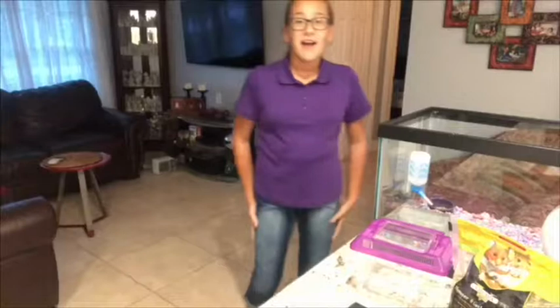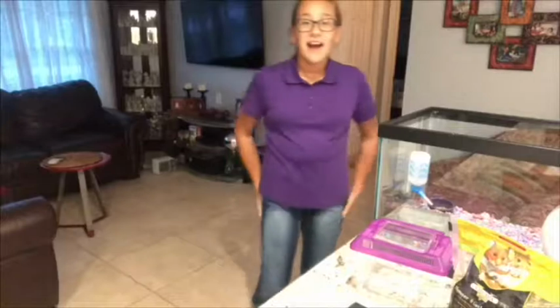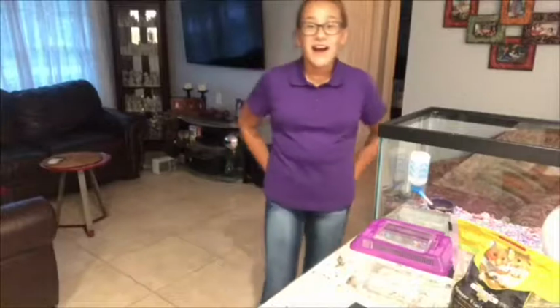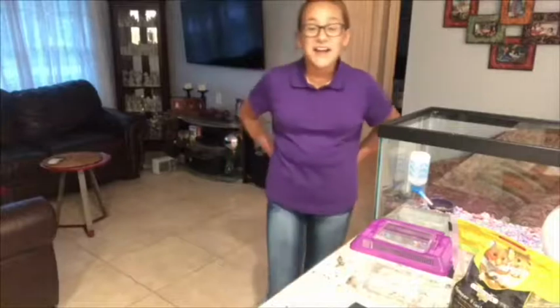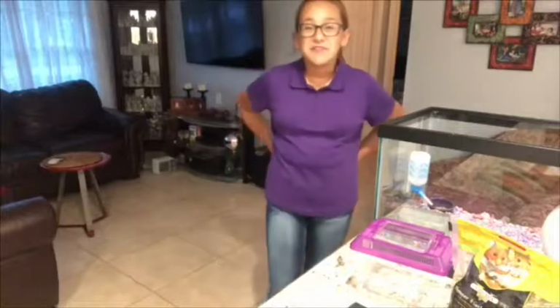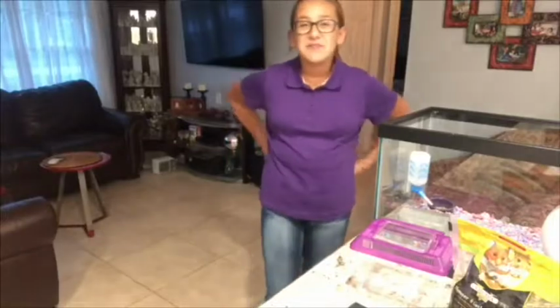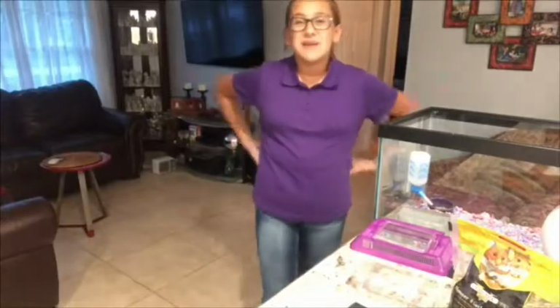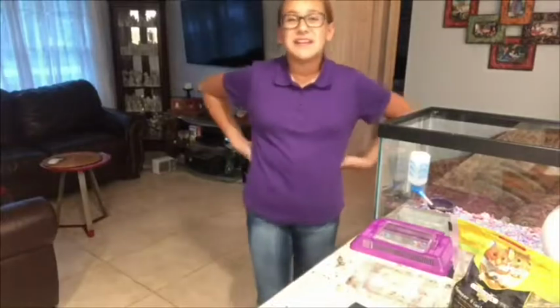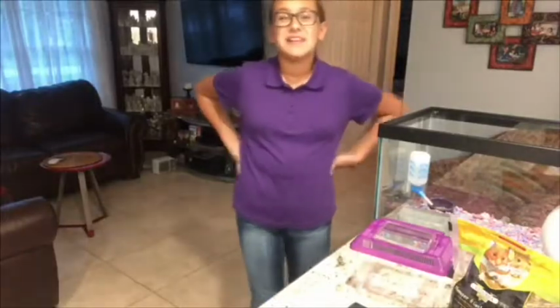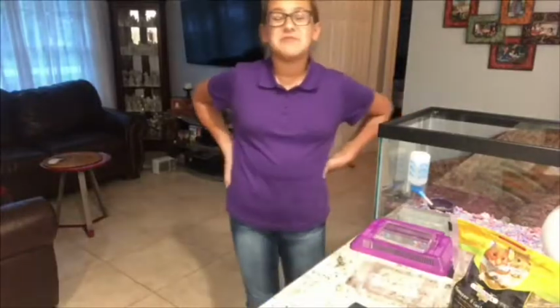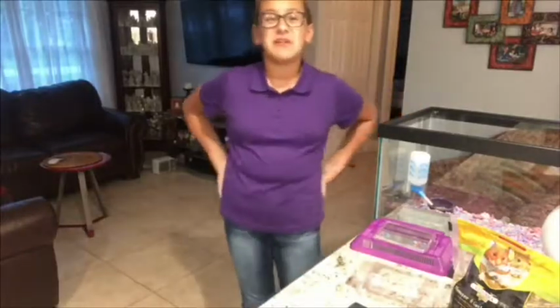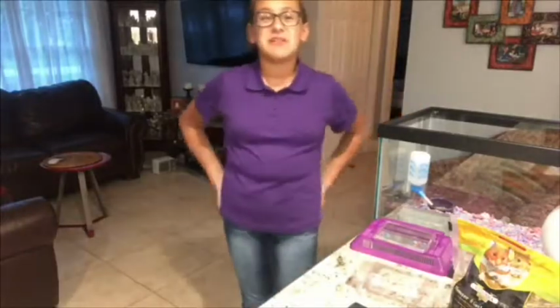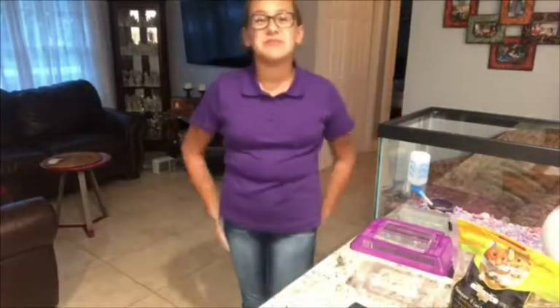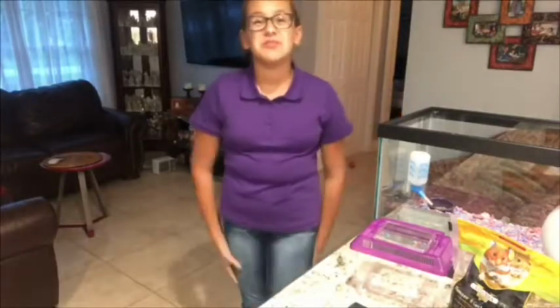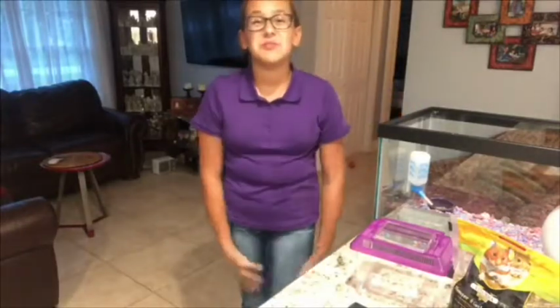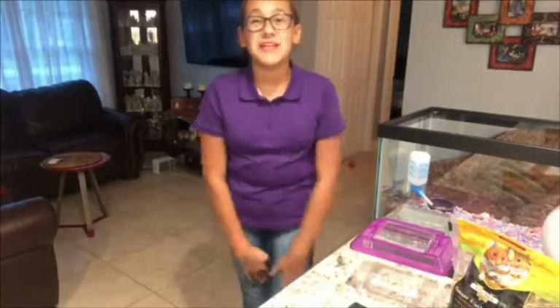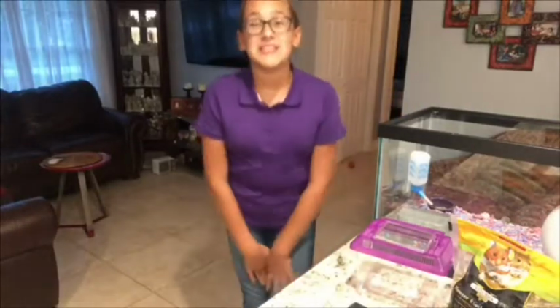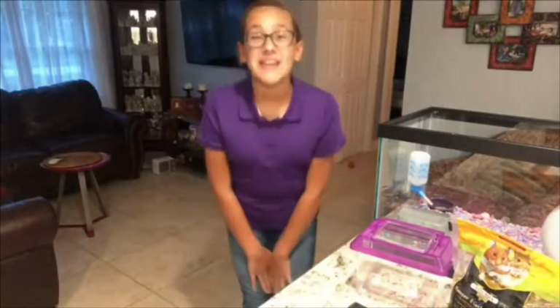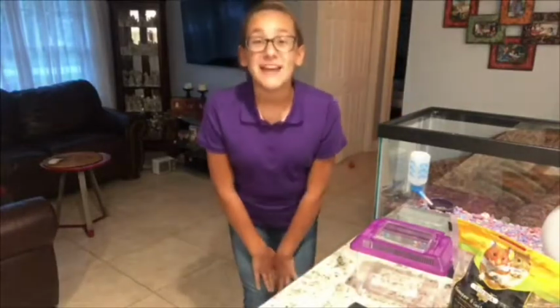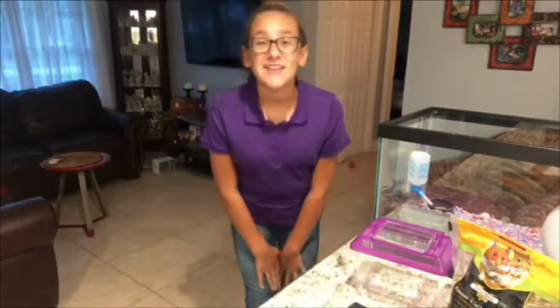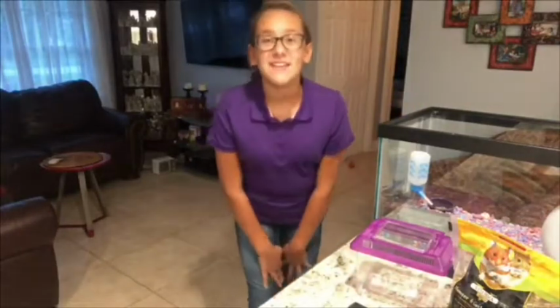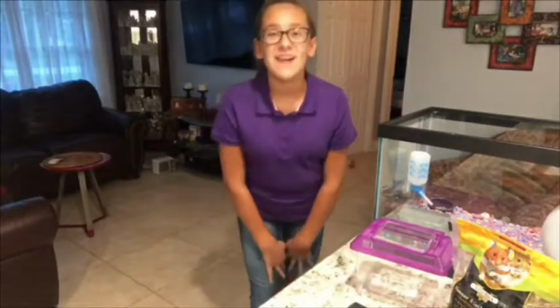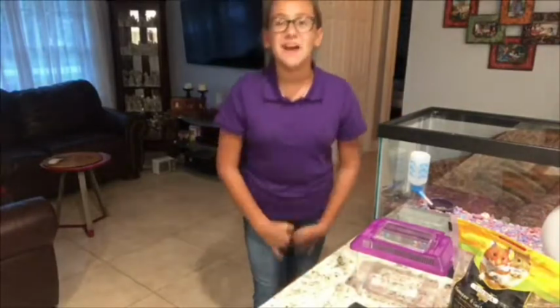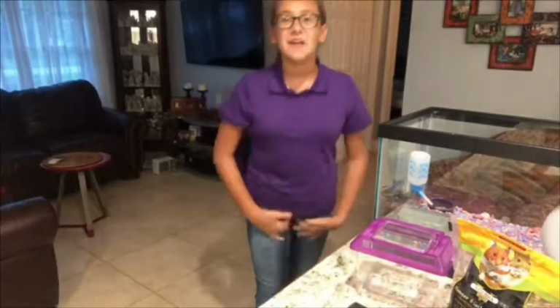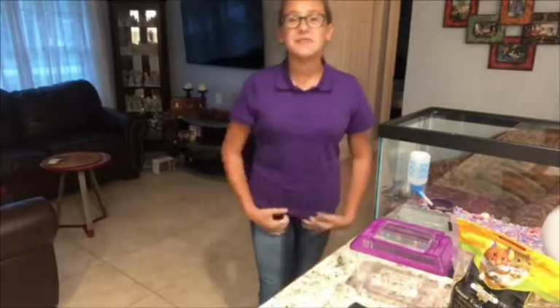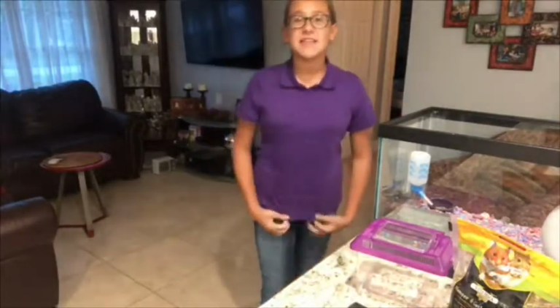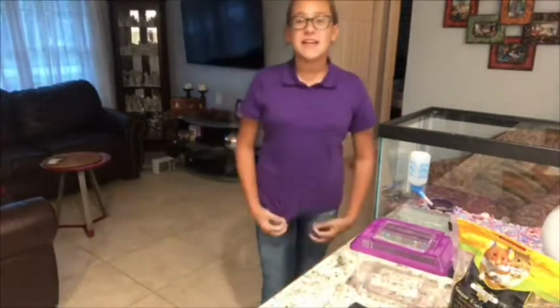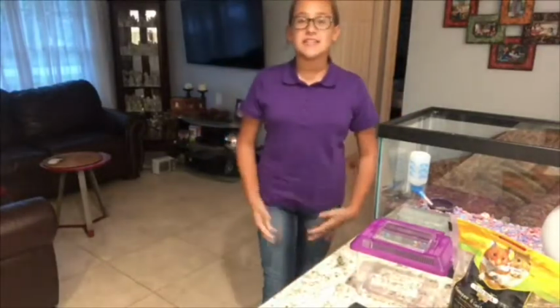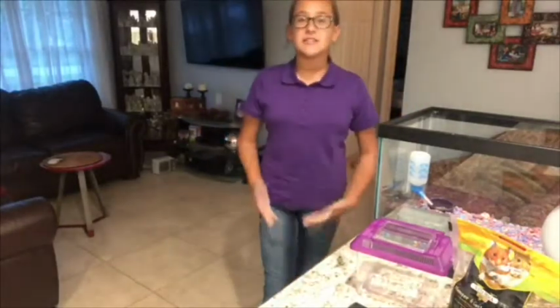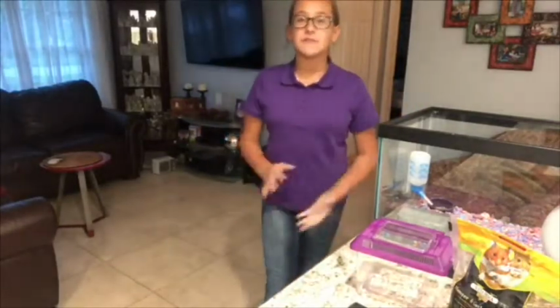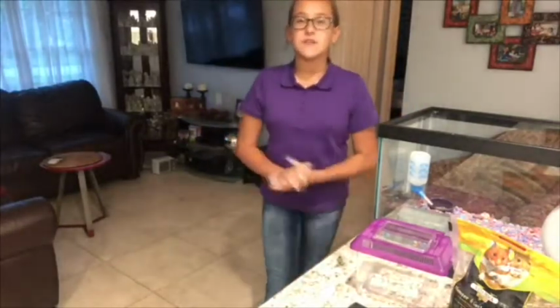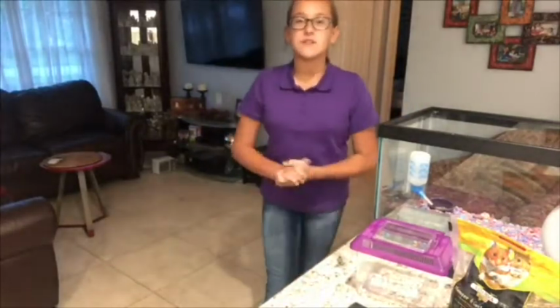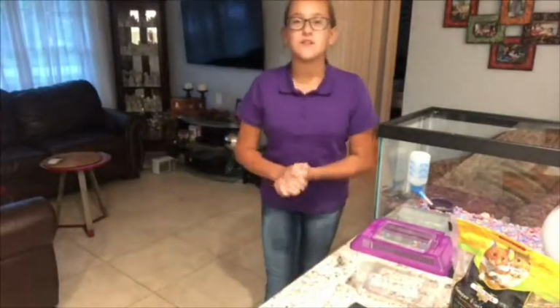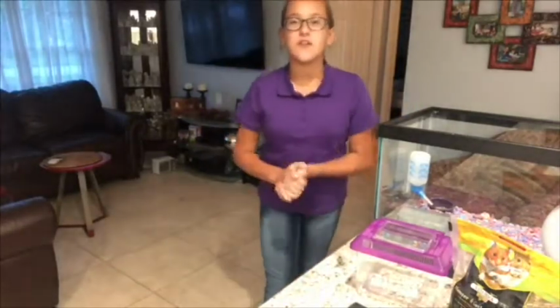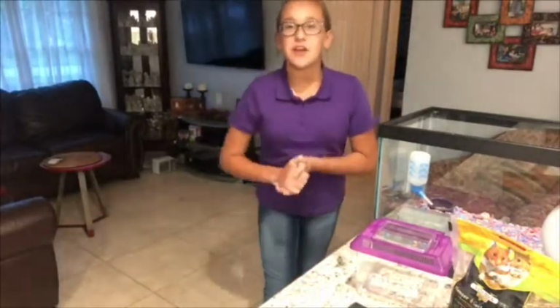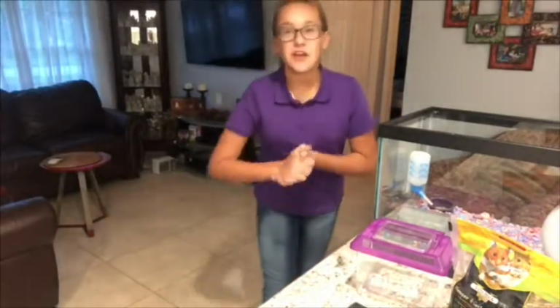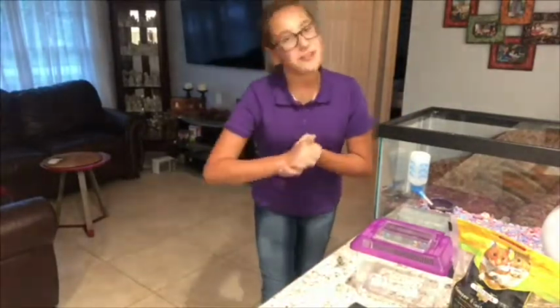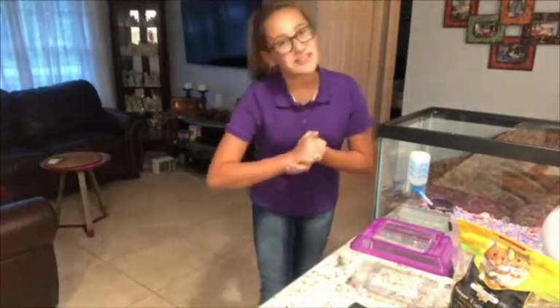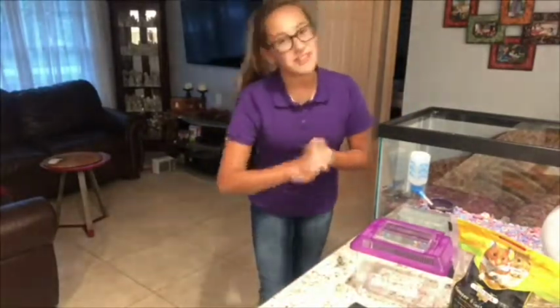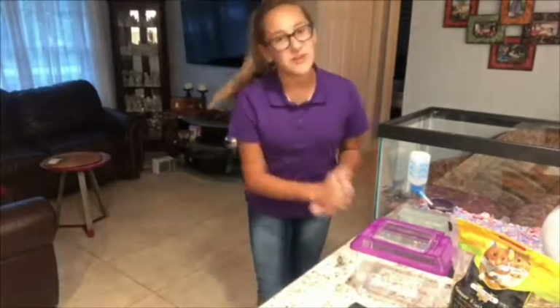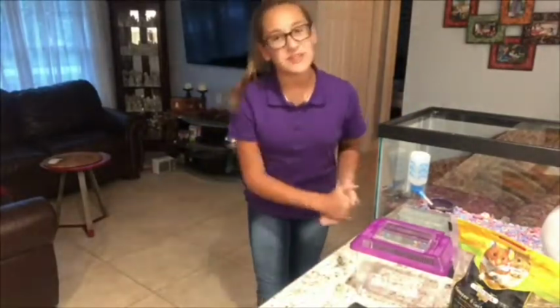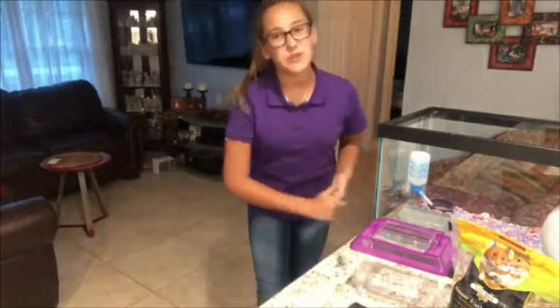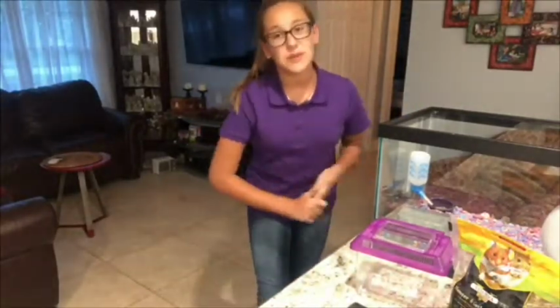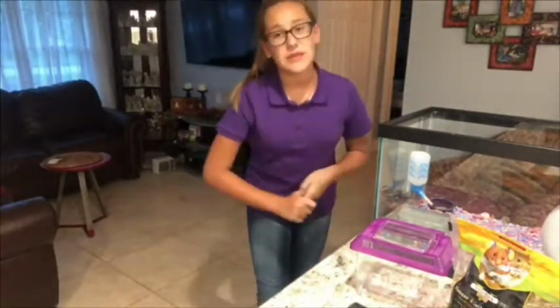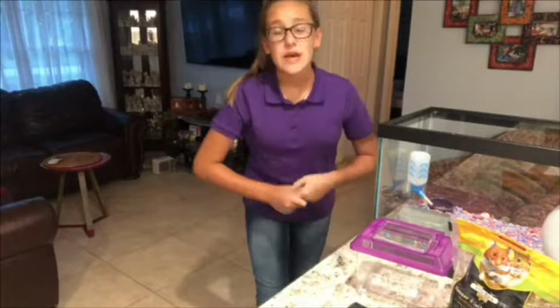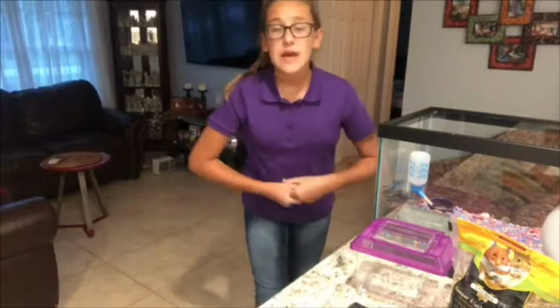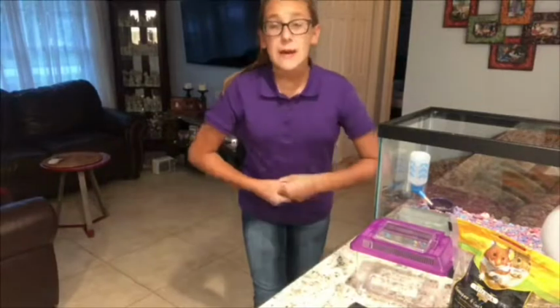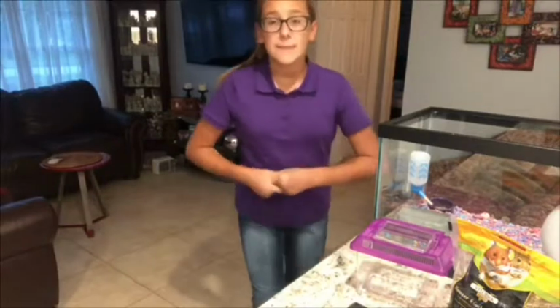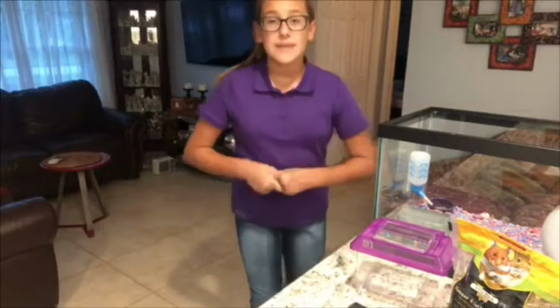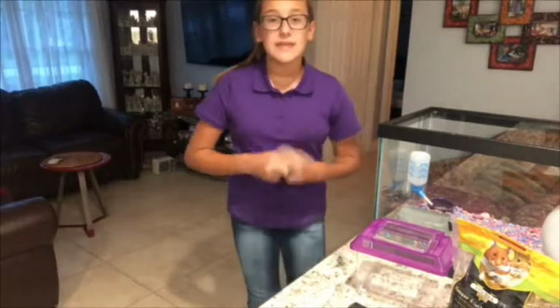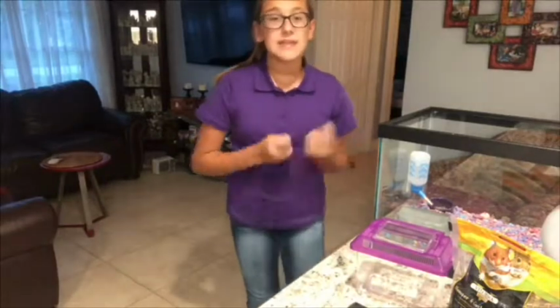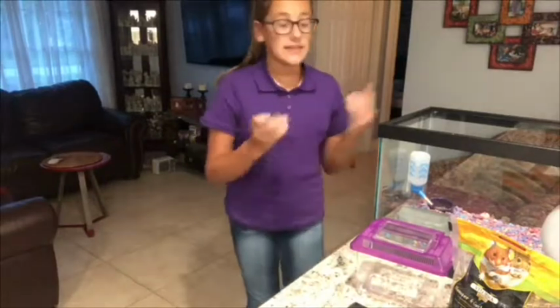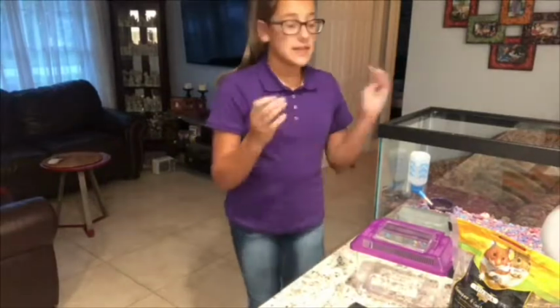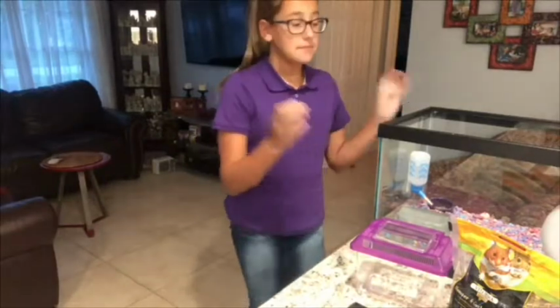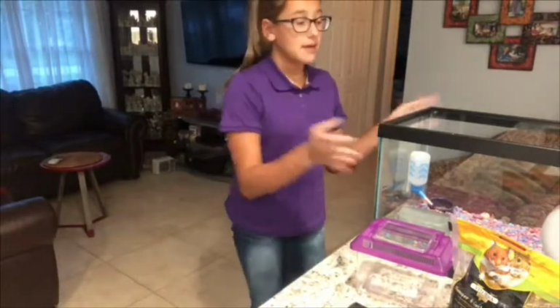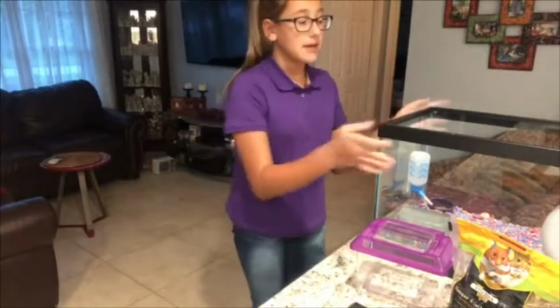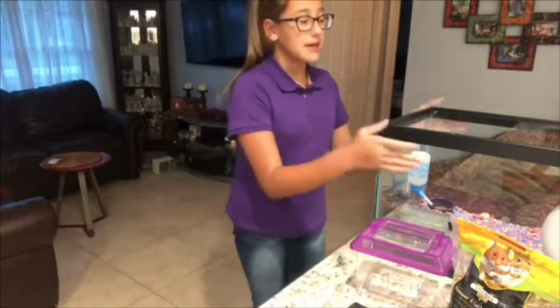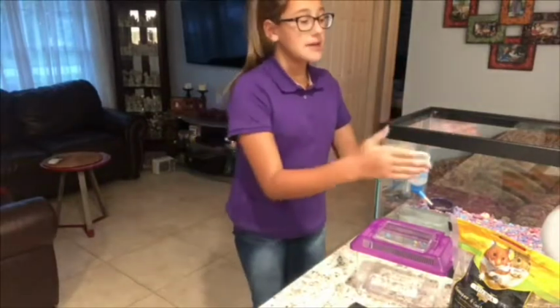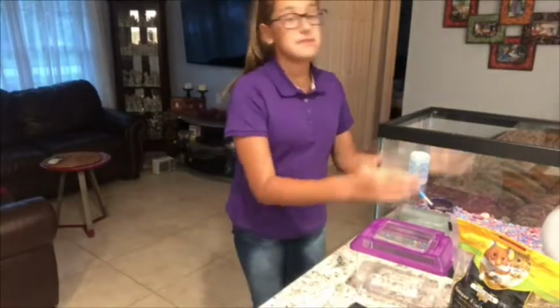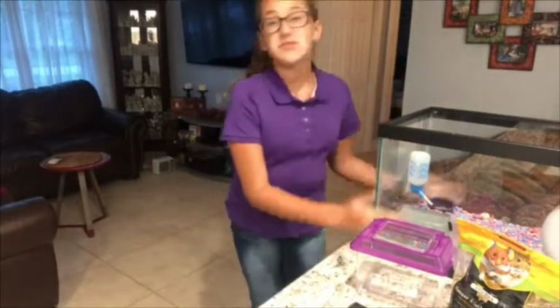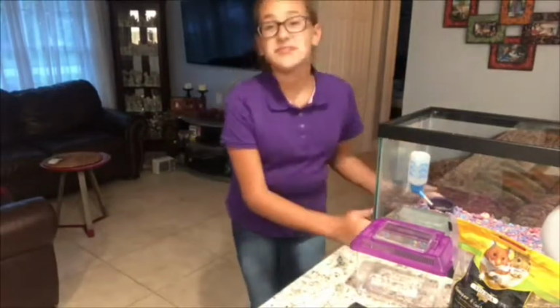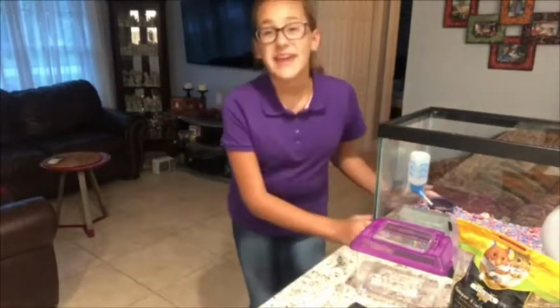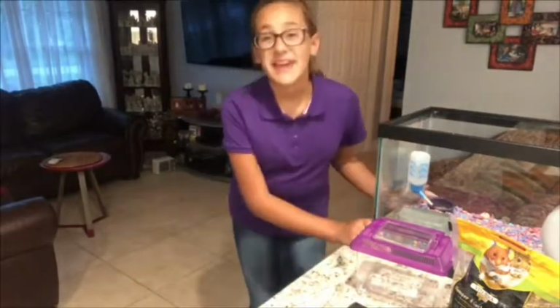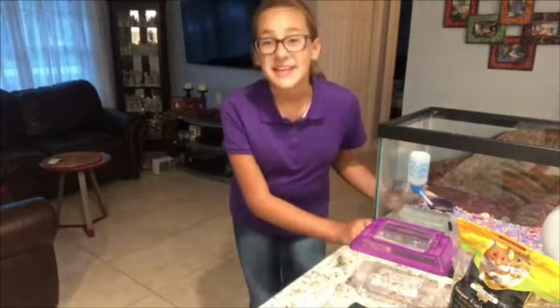Hi everybody, welcome to my channel. Today's first video is going to be me cleaning my hamster's cage.